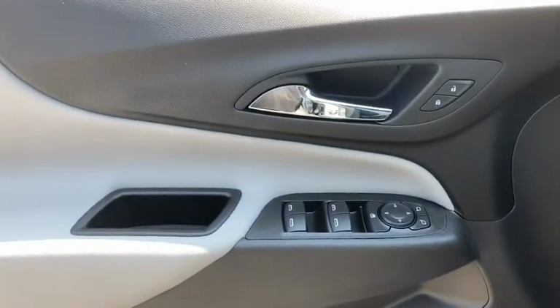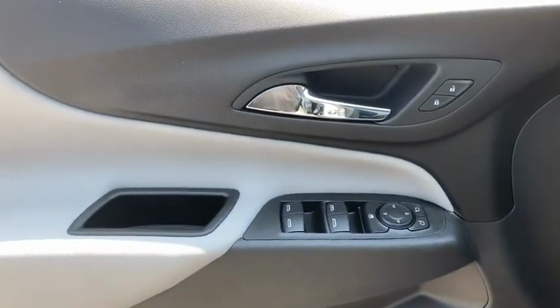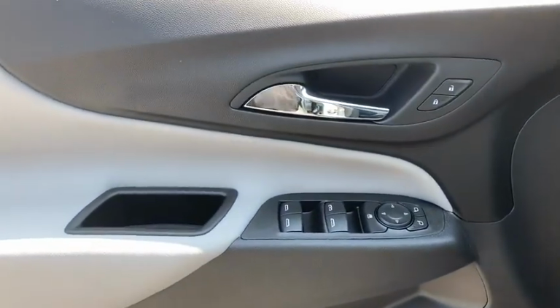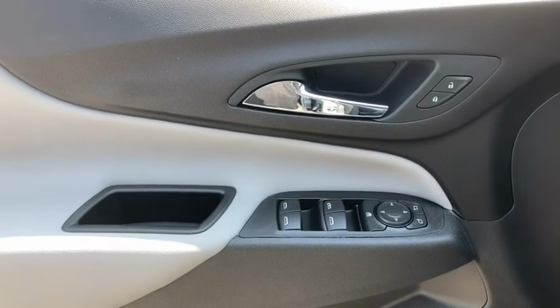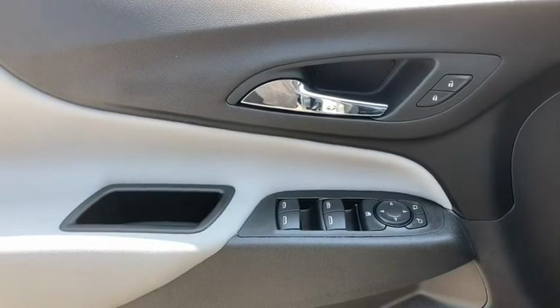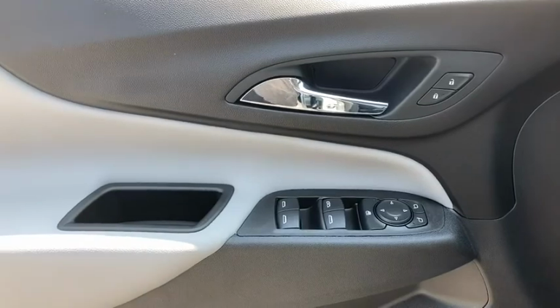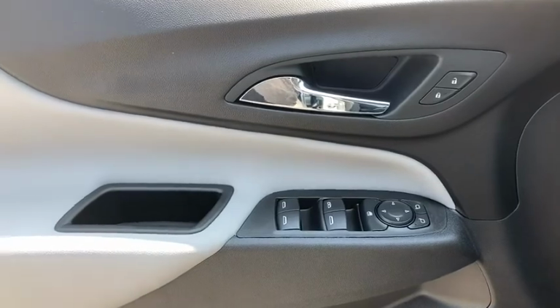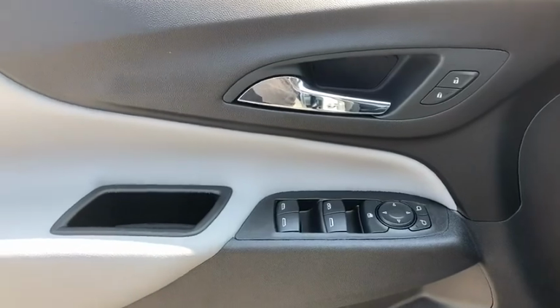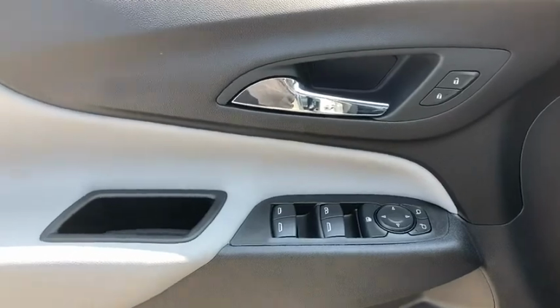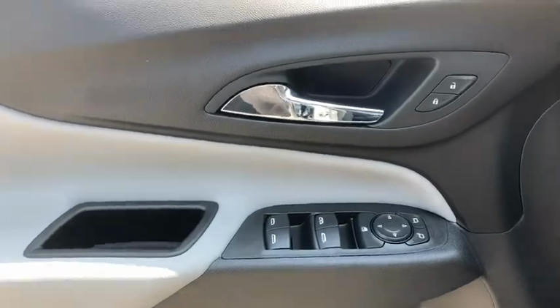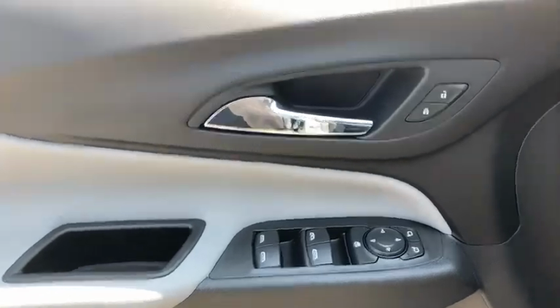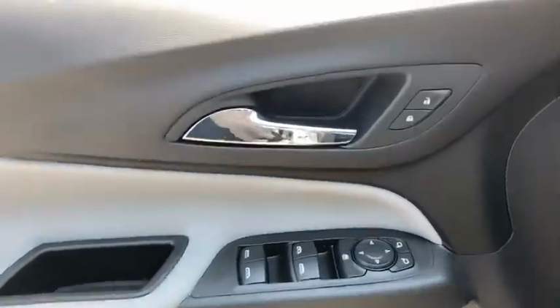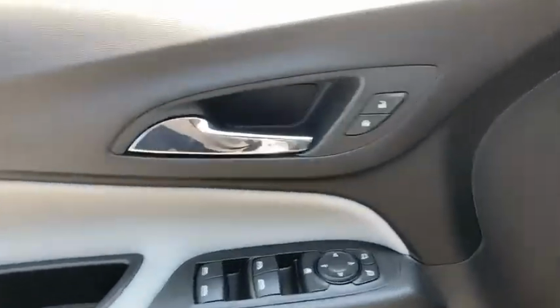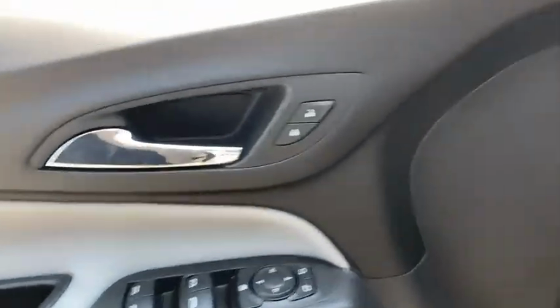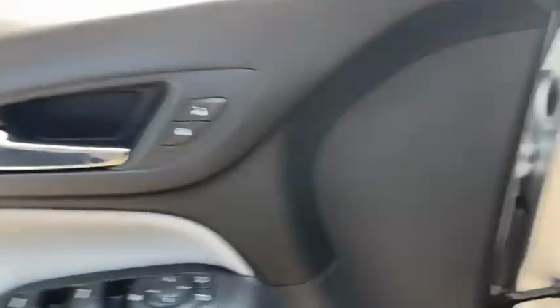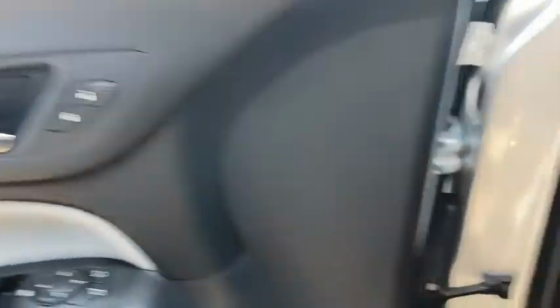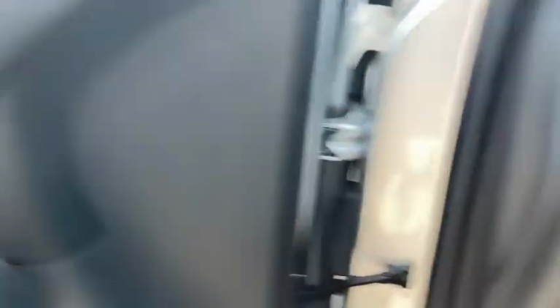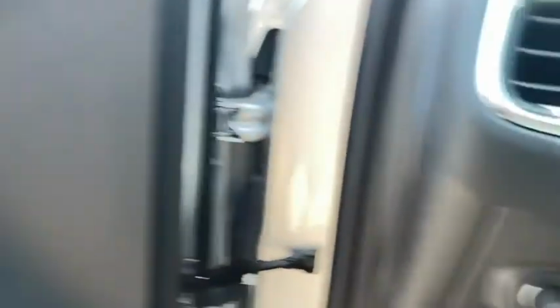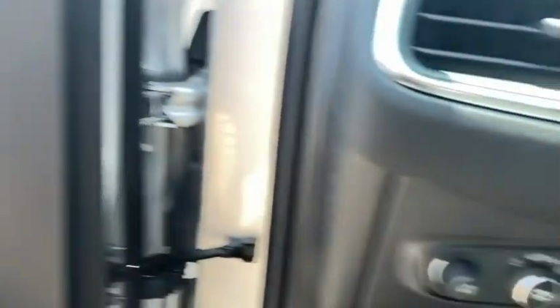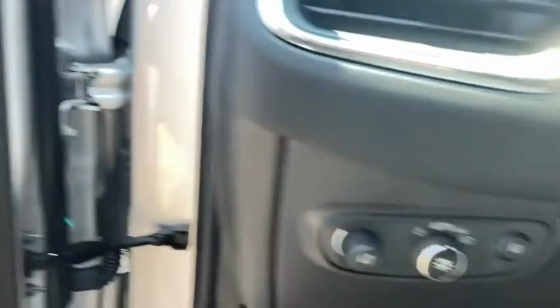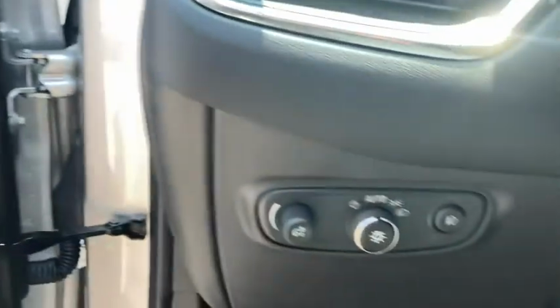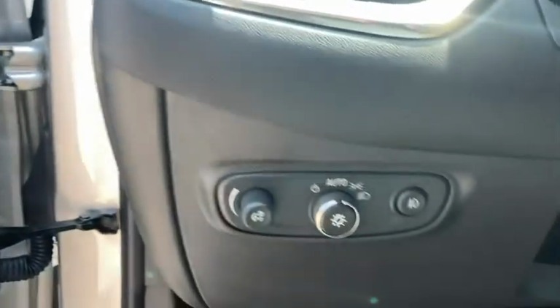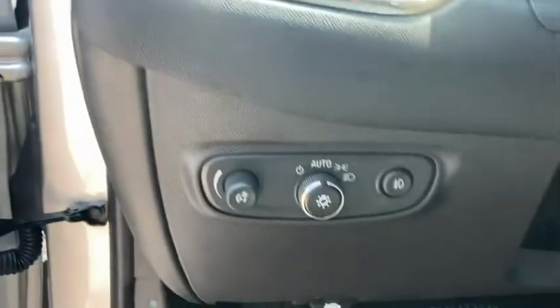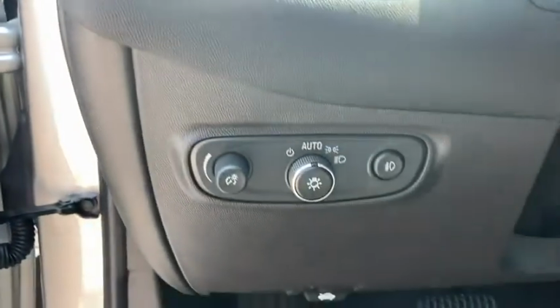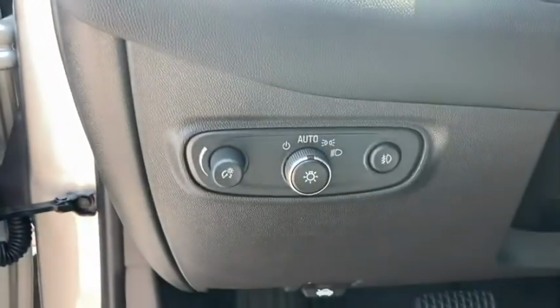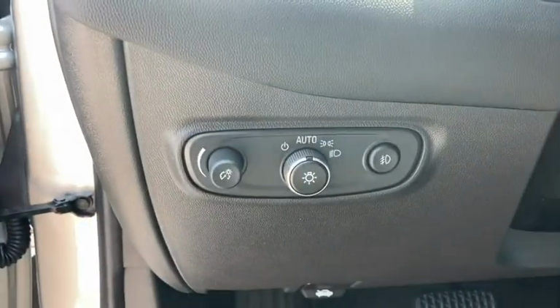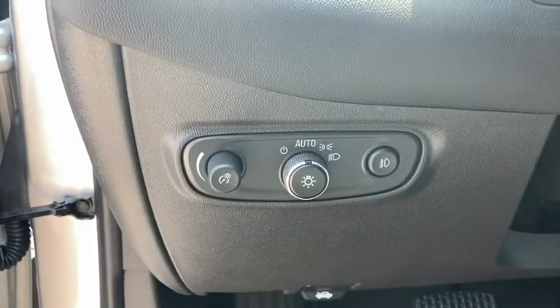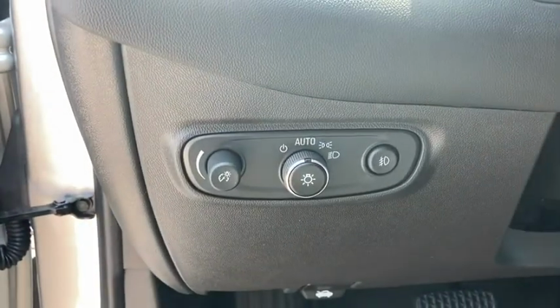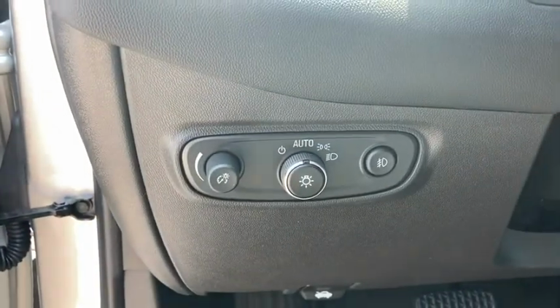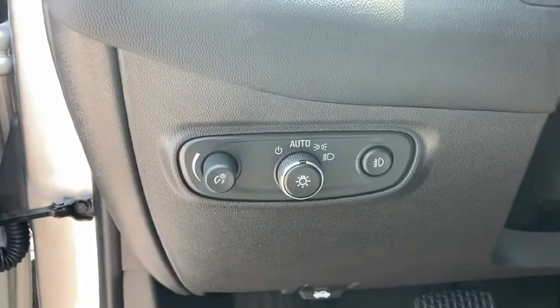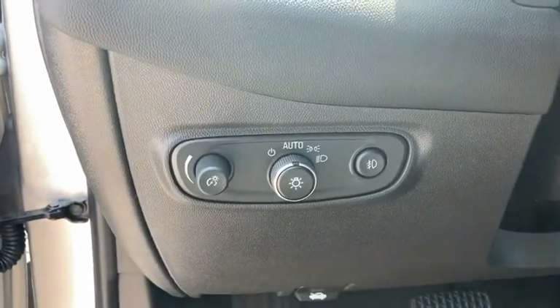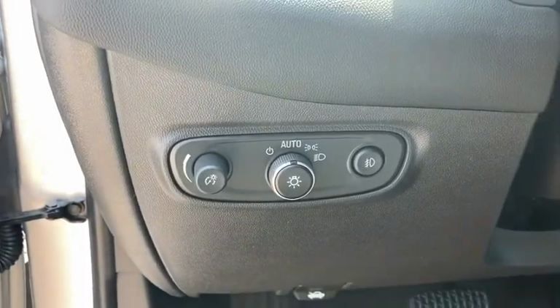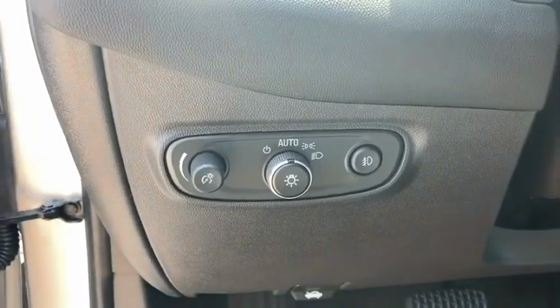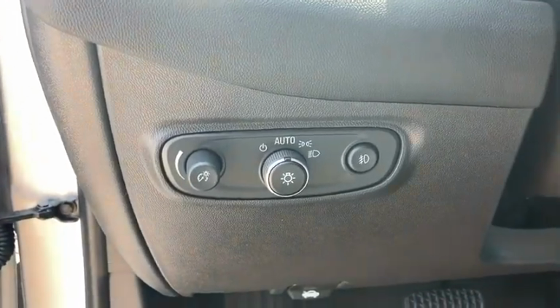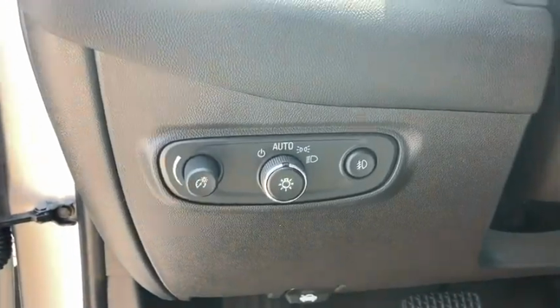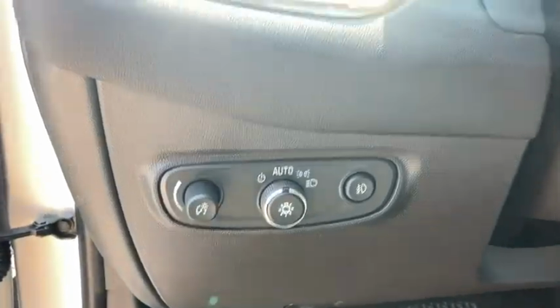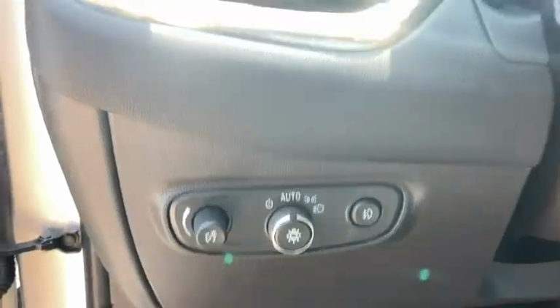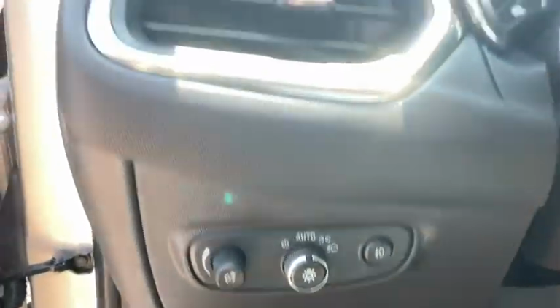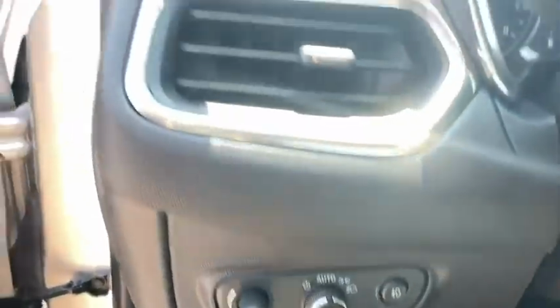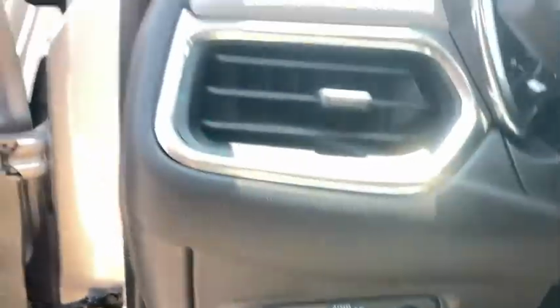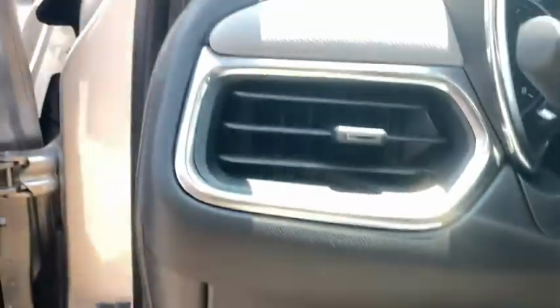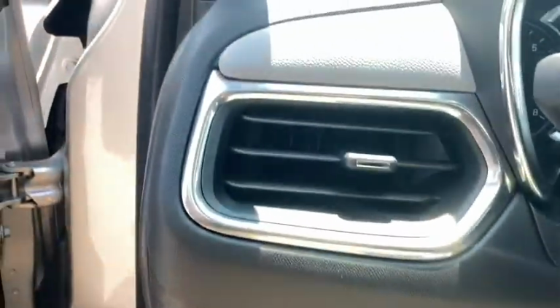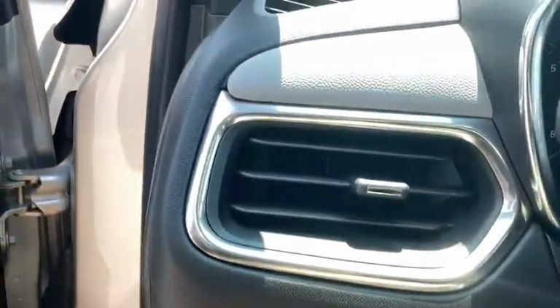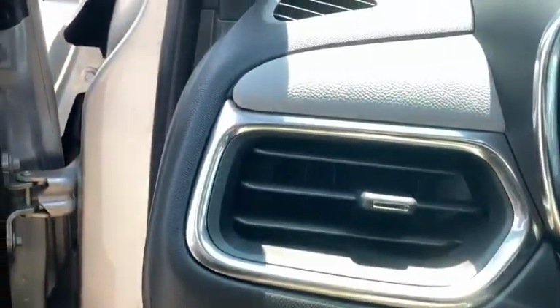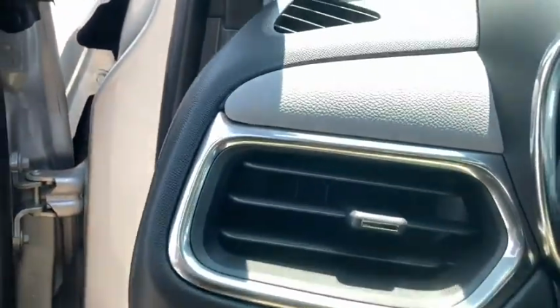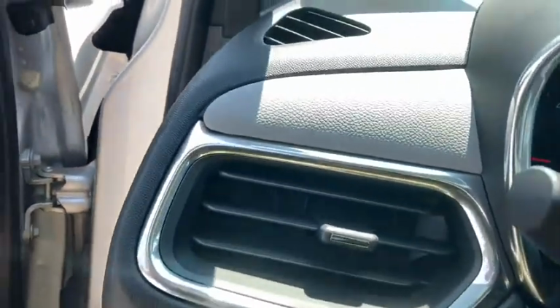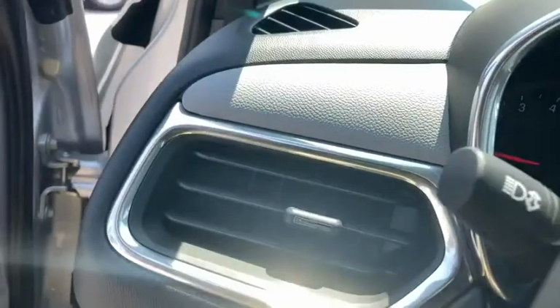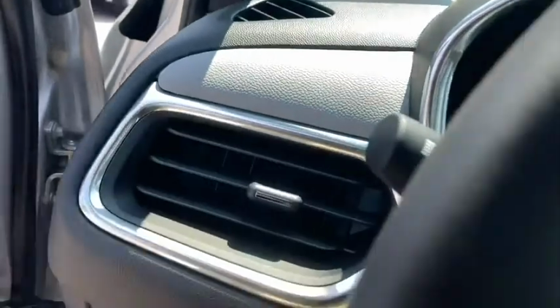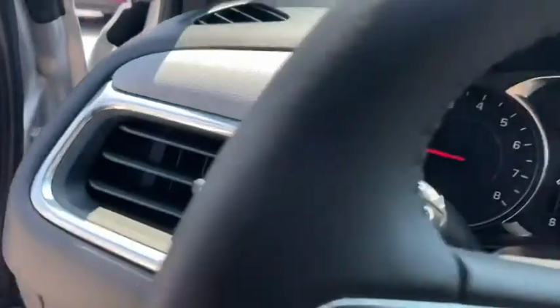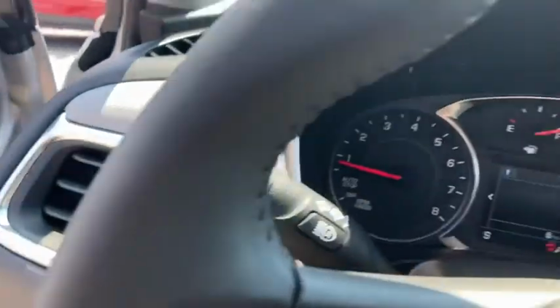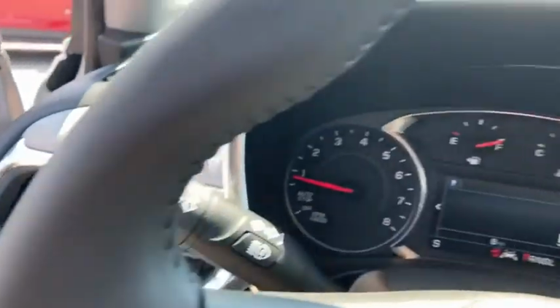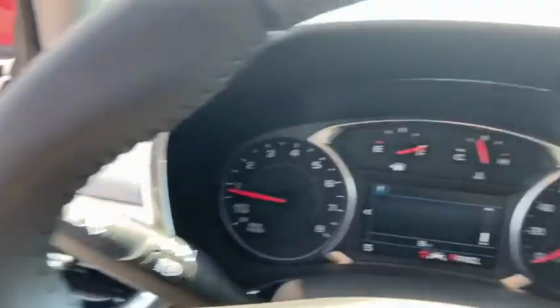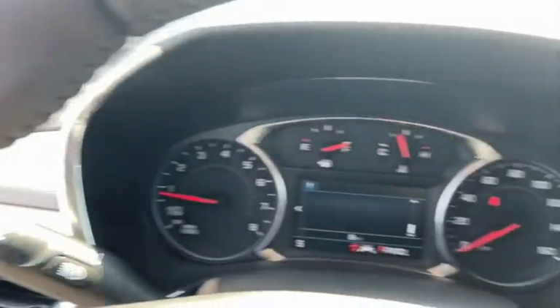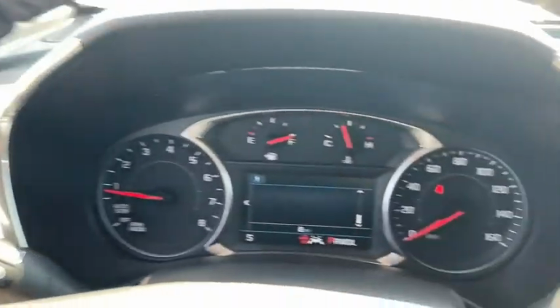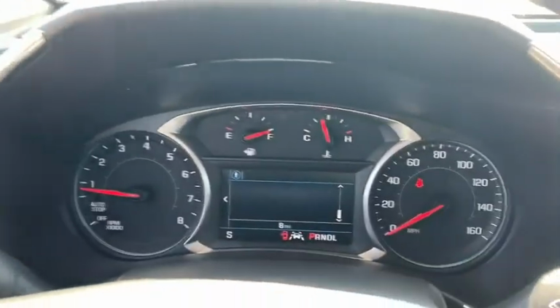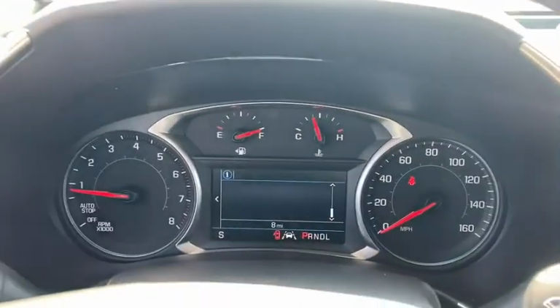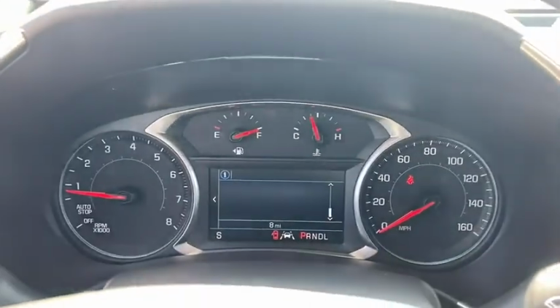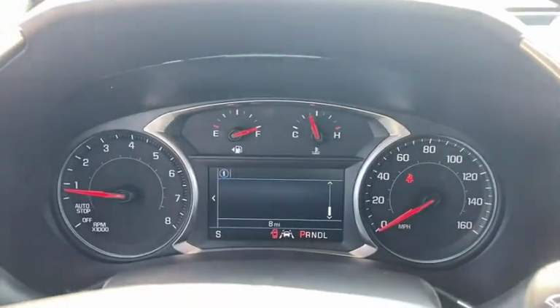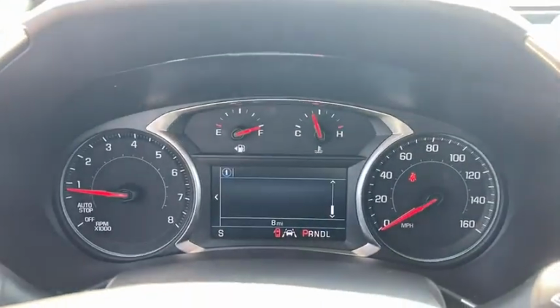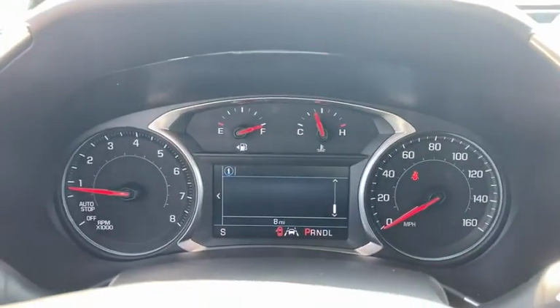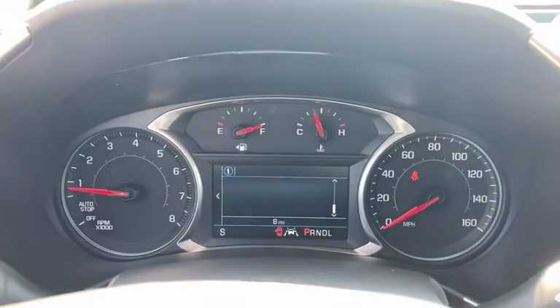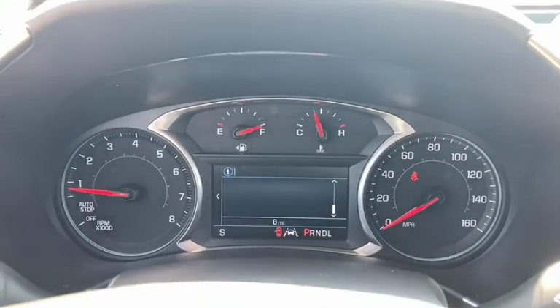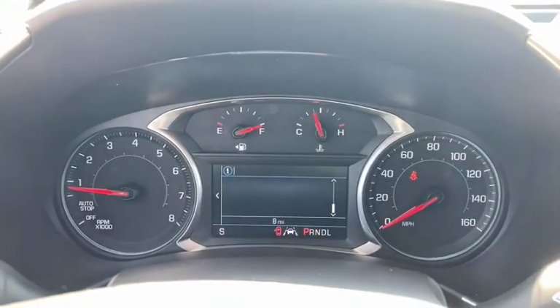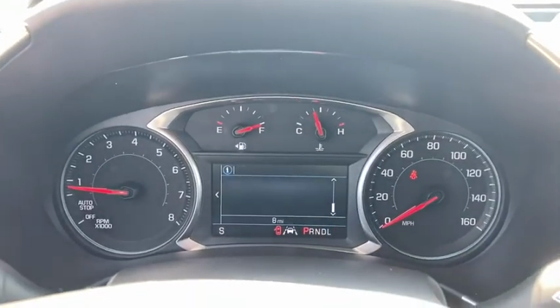Heated front driver and passenger seats, trip computer, remote keyless entry, panic alarm, overhead console, tachometer.